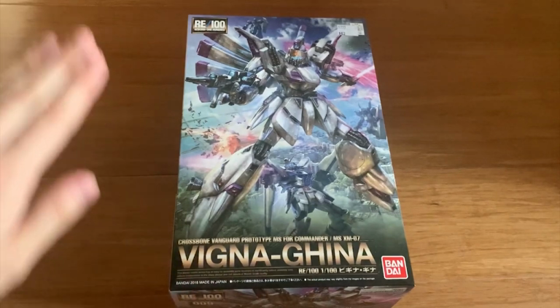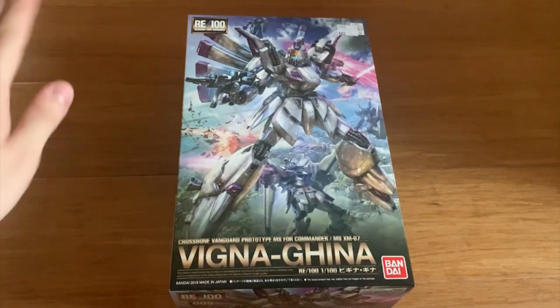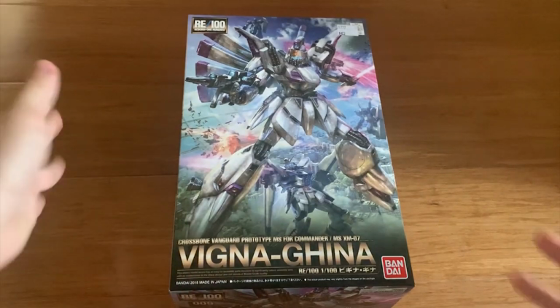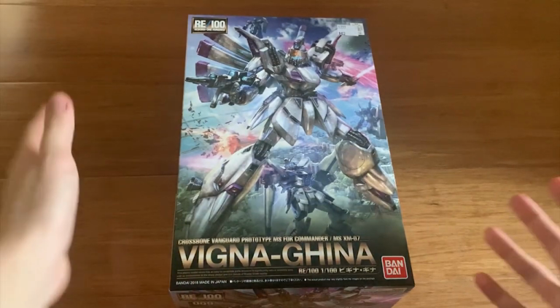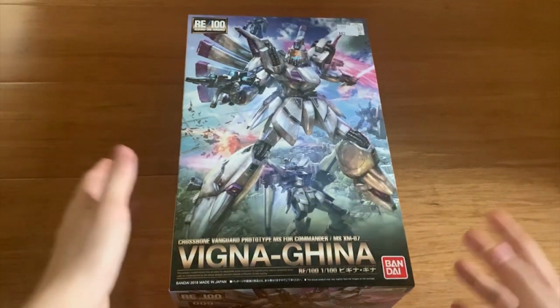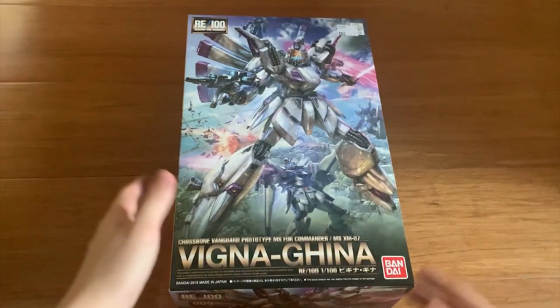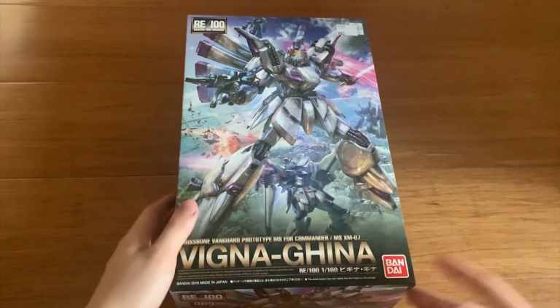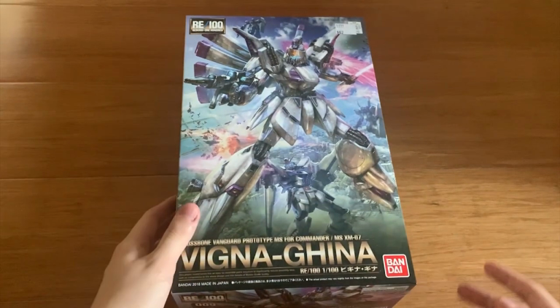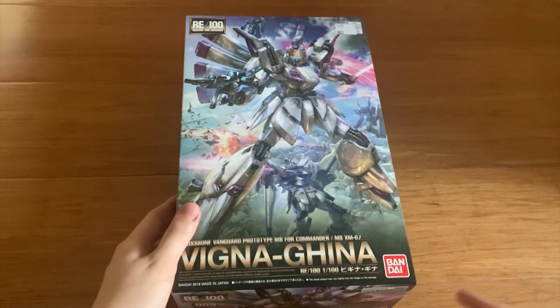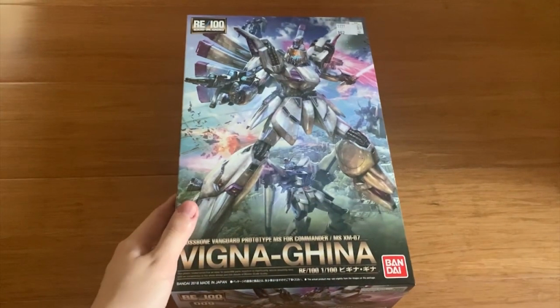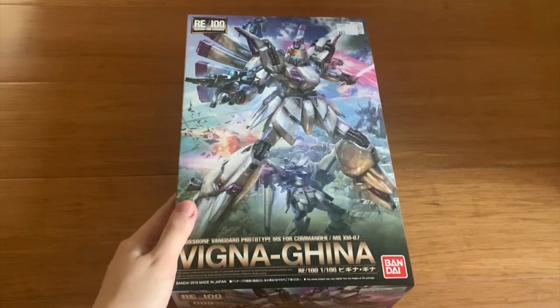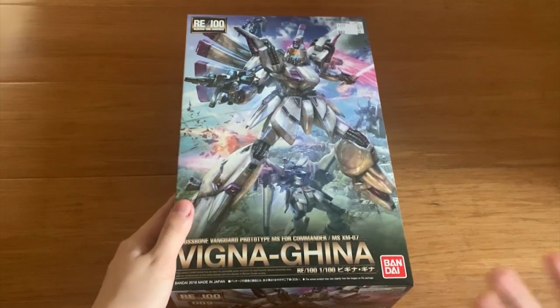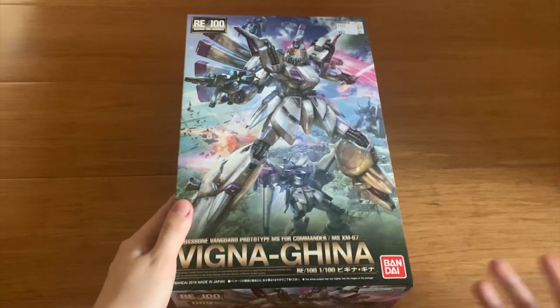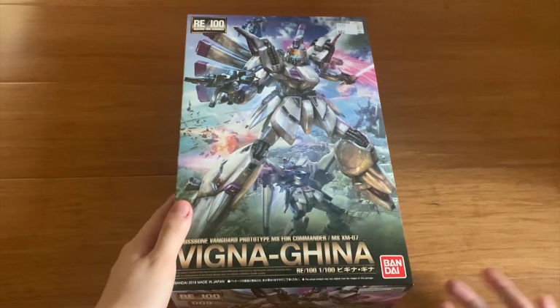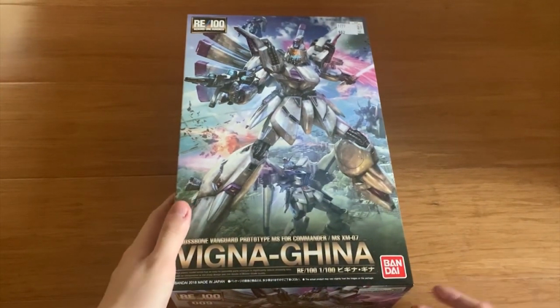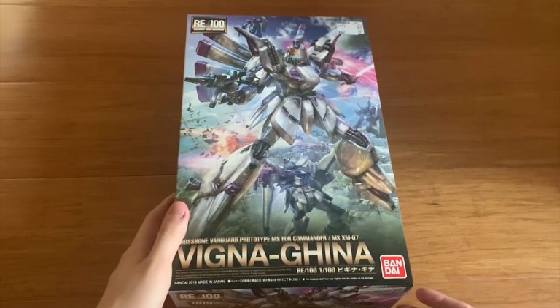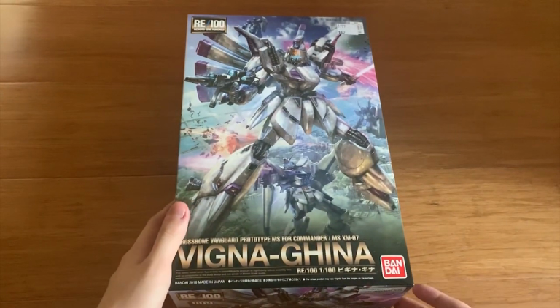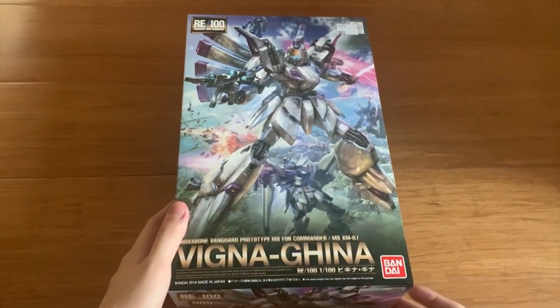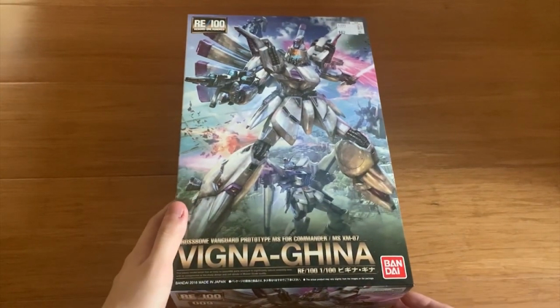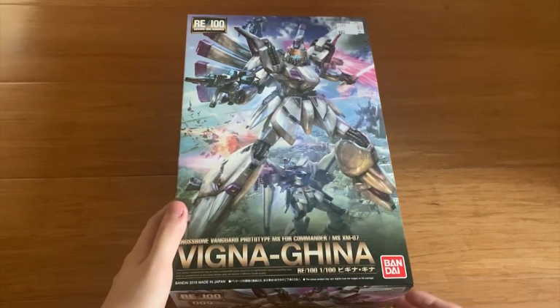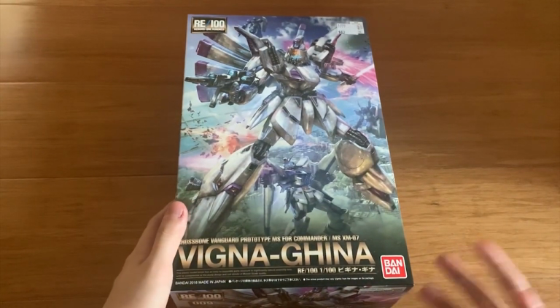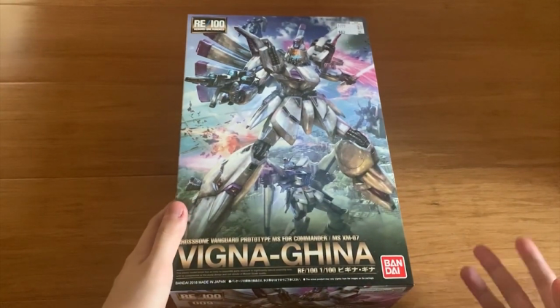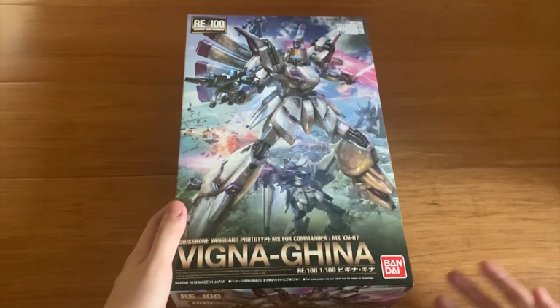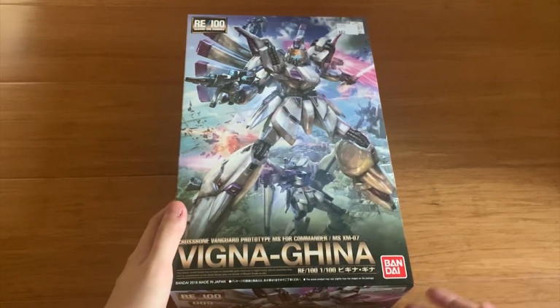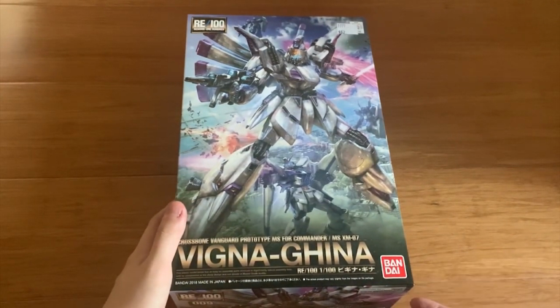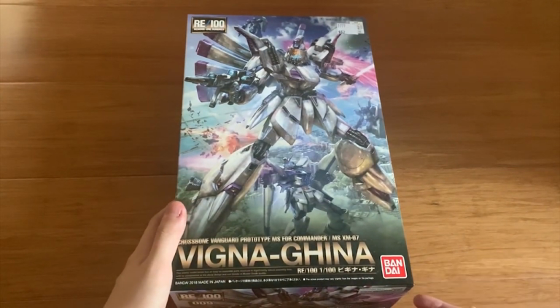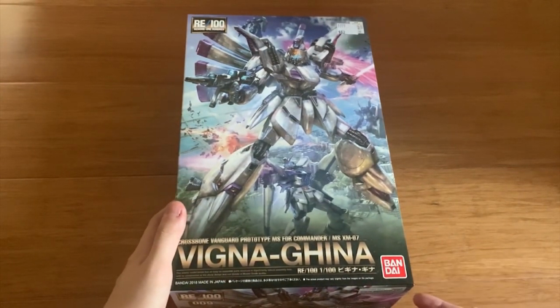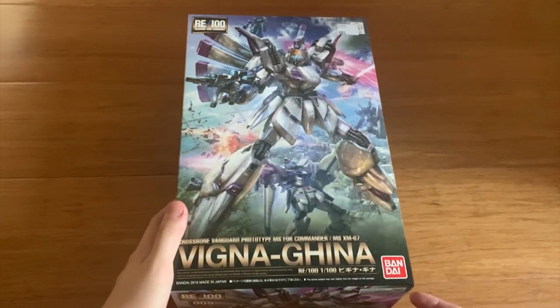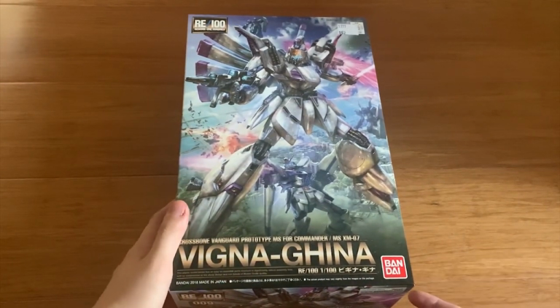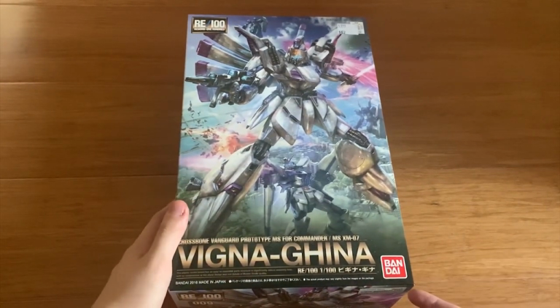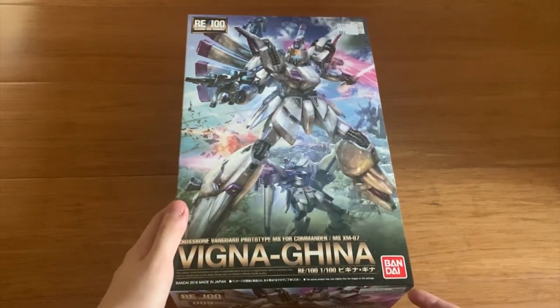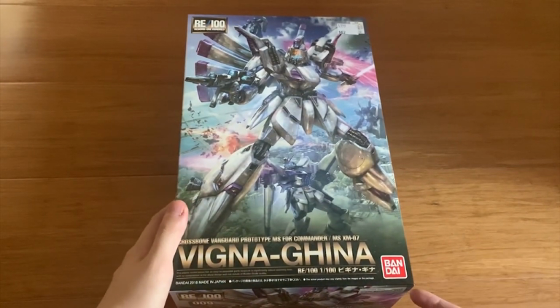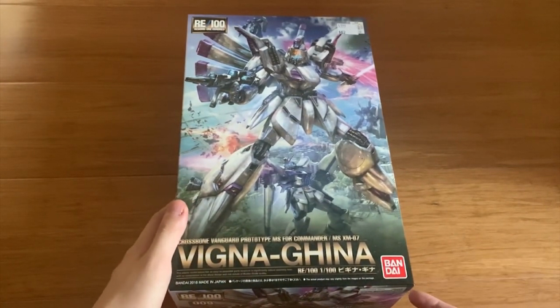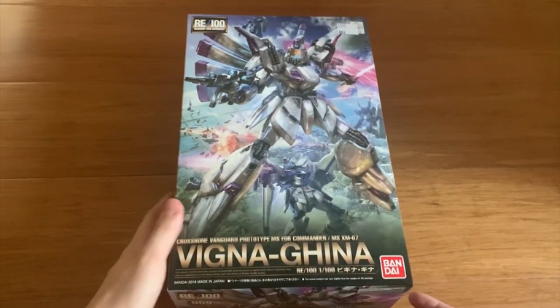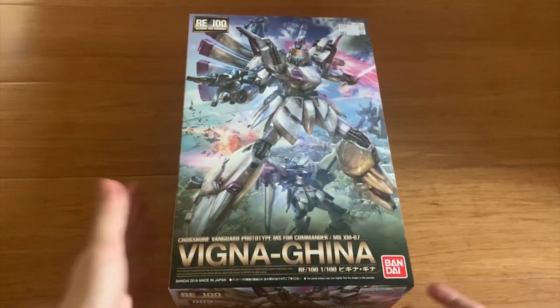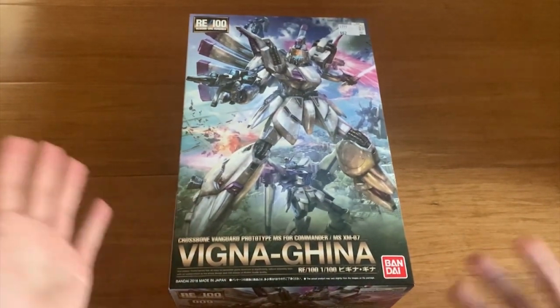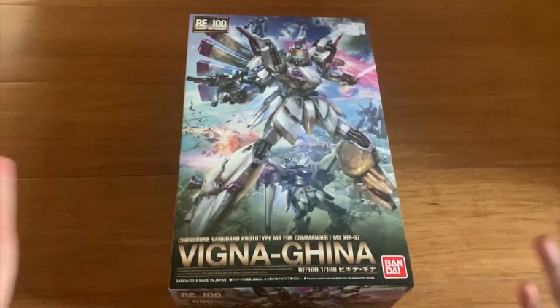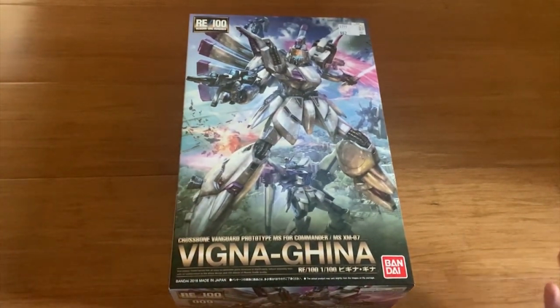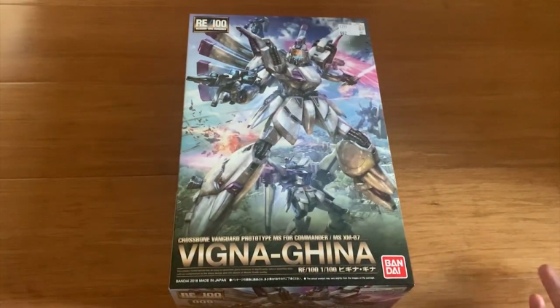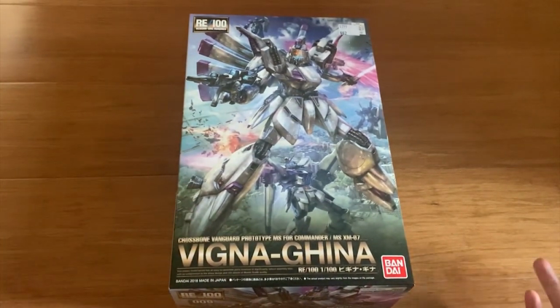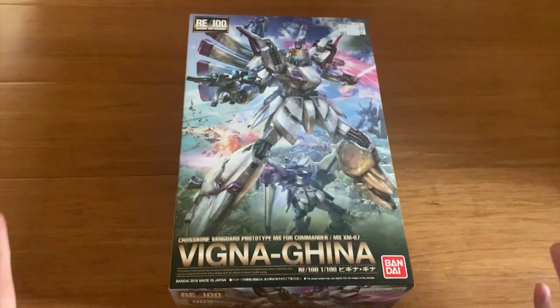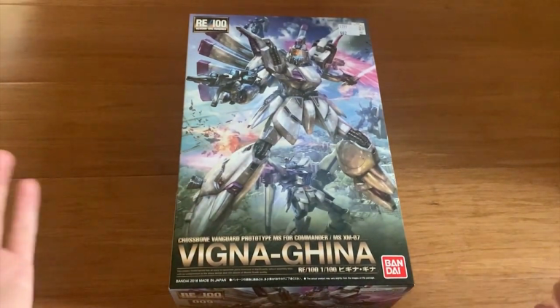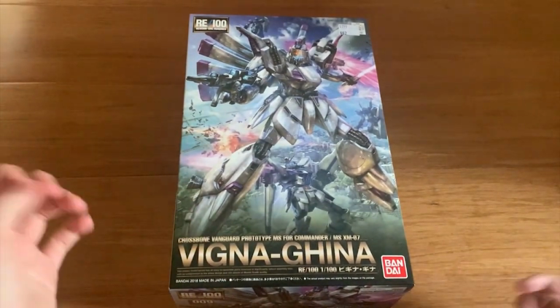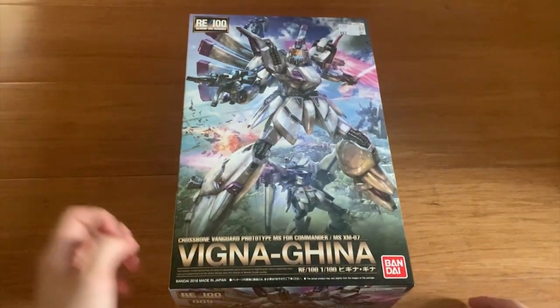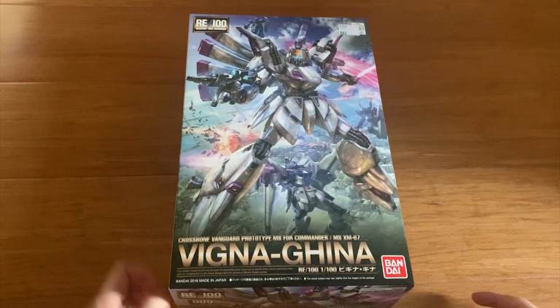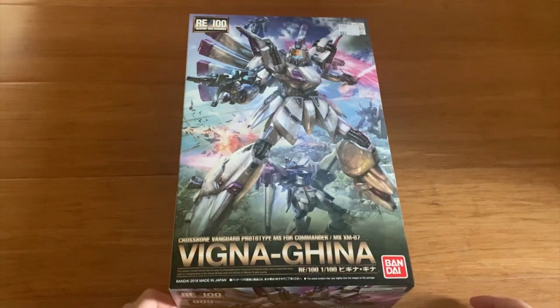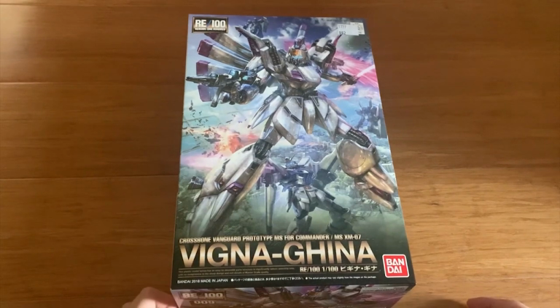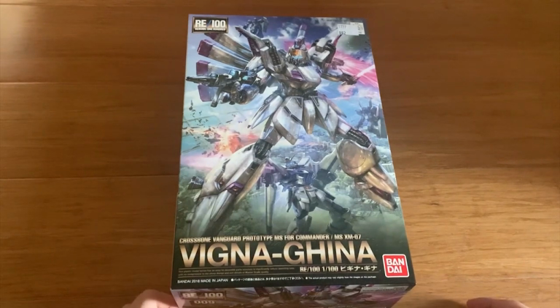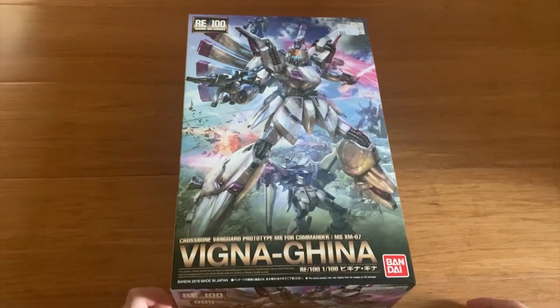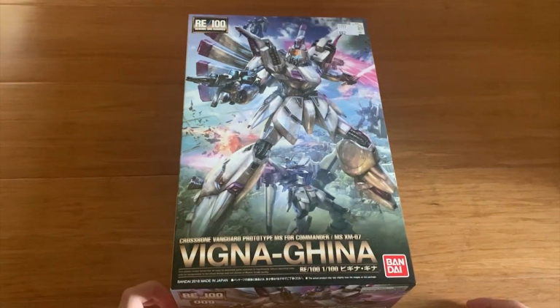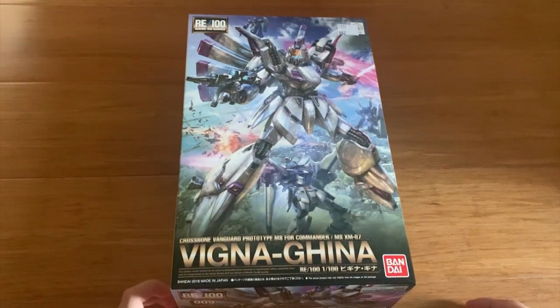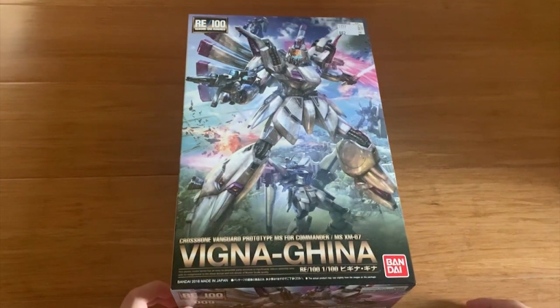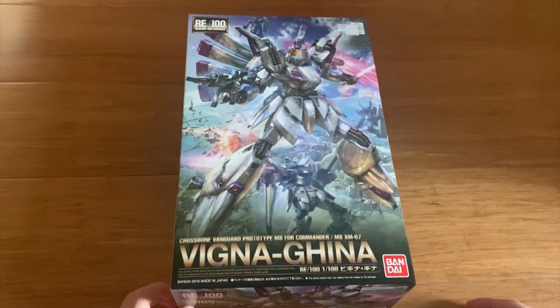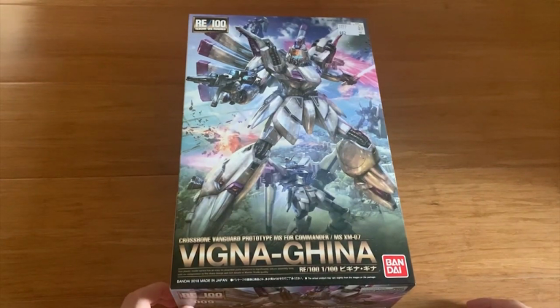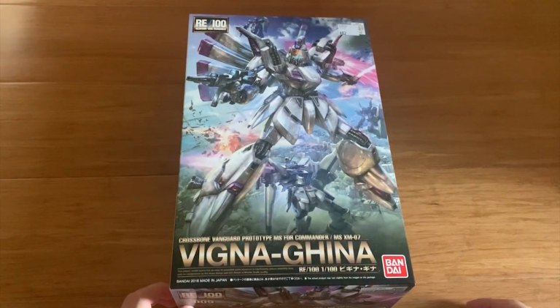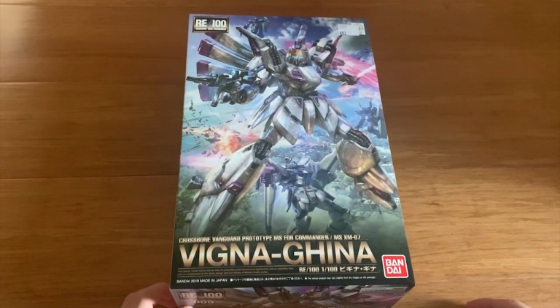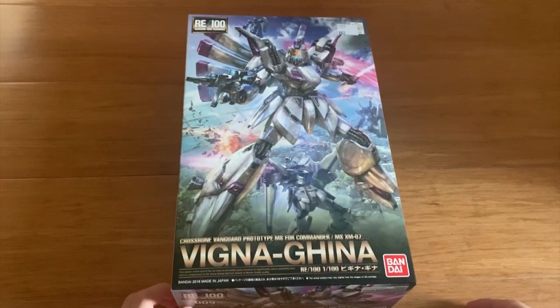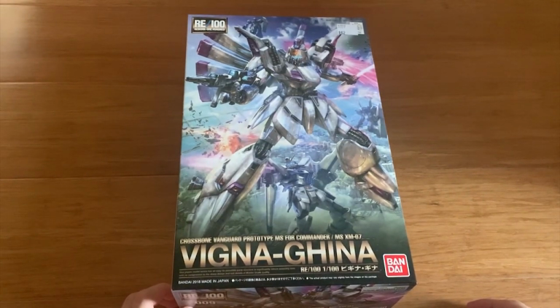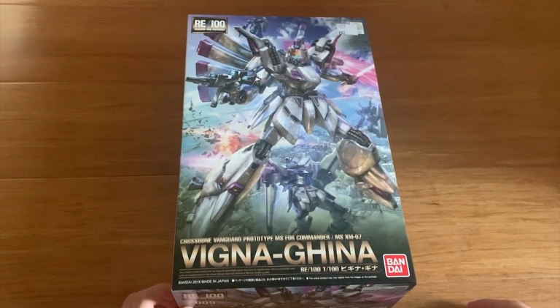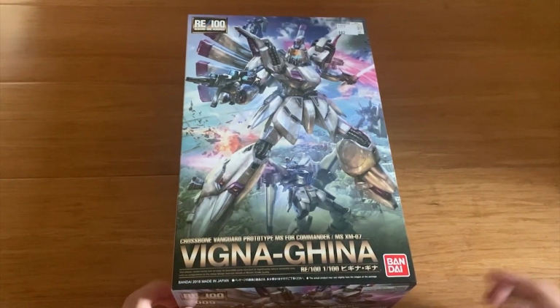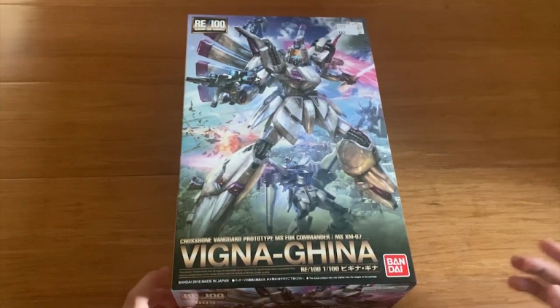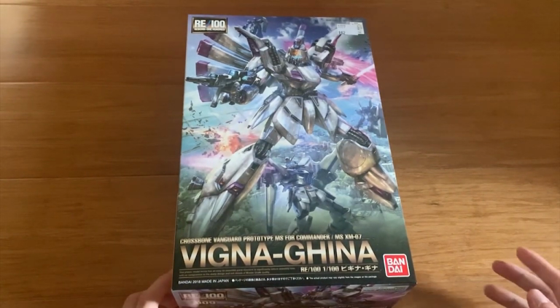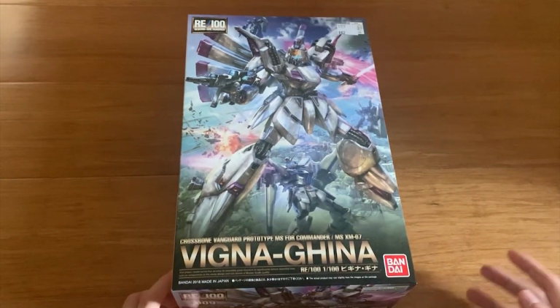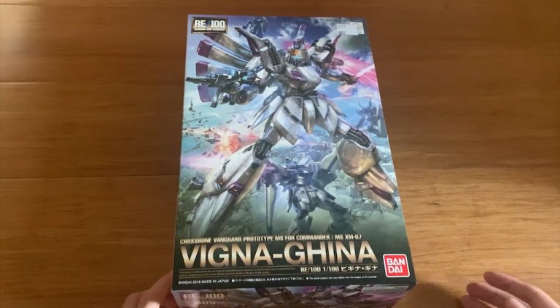I actually didn't know this mobile suit until I played that game, and later I found out it came from the F91 movie. So just a little small story right here.